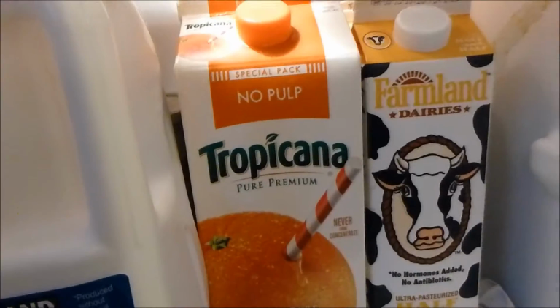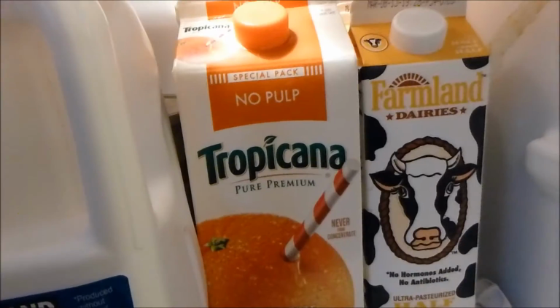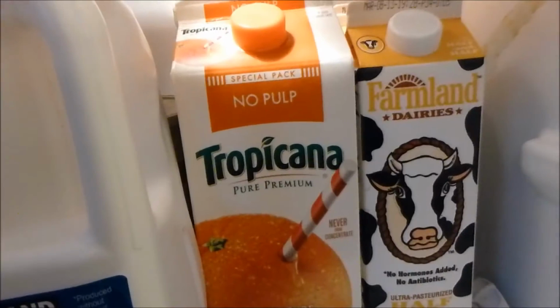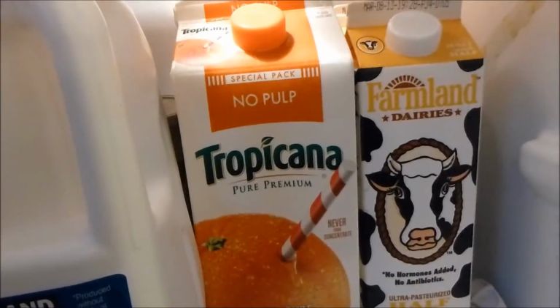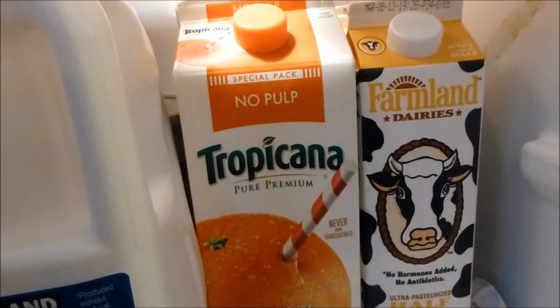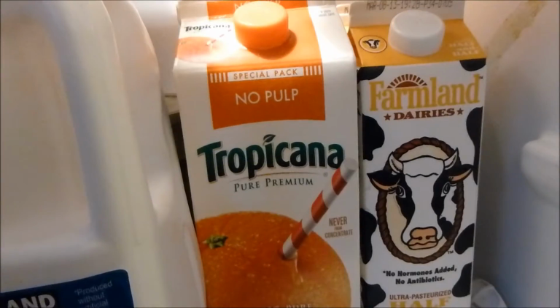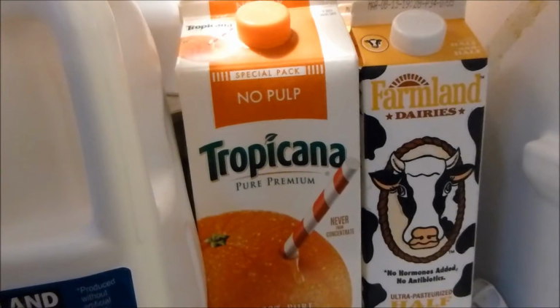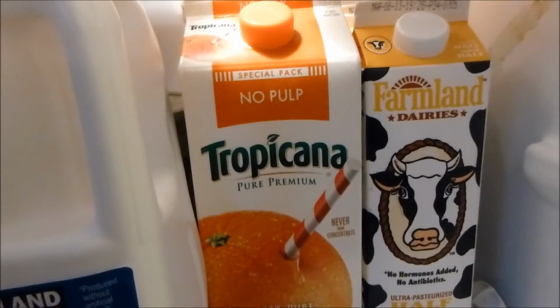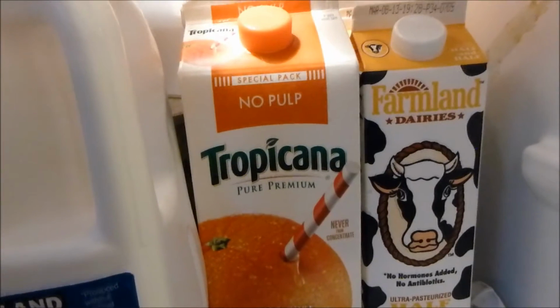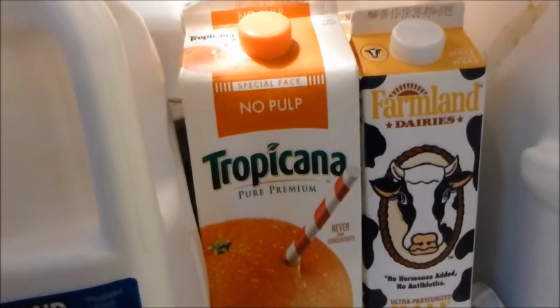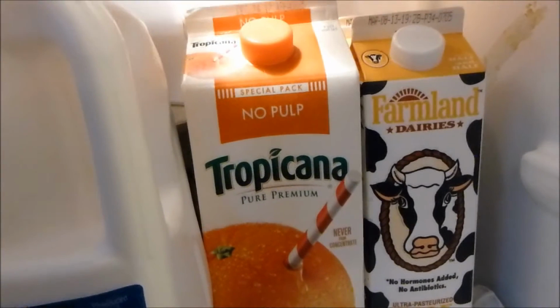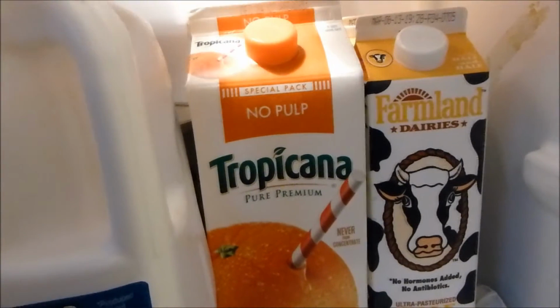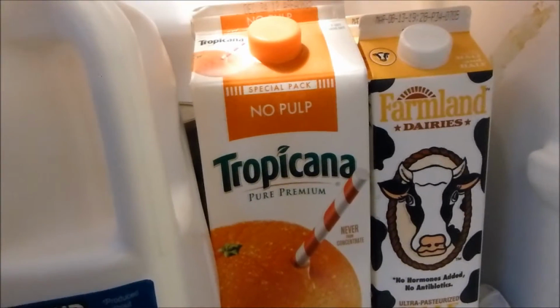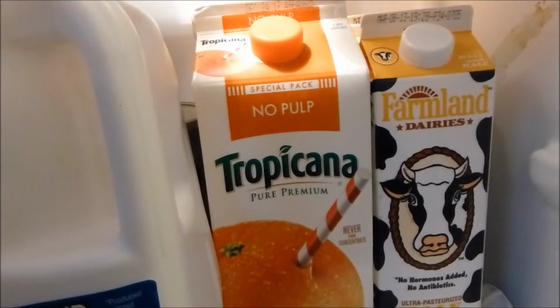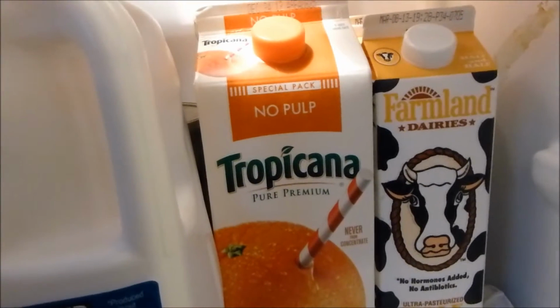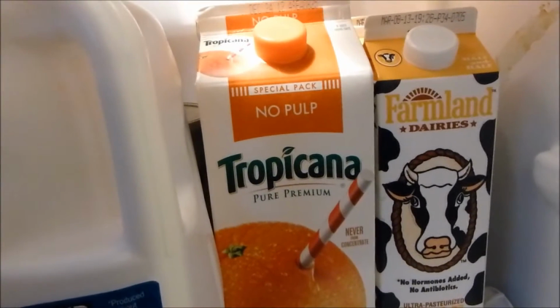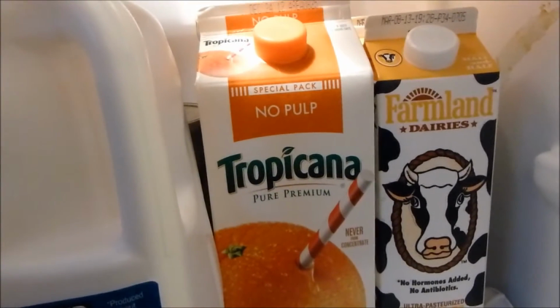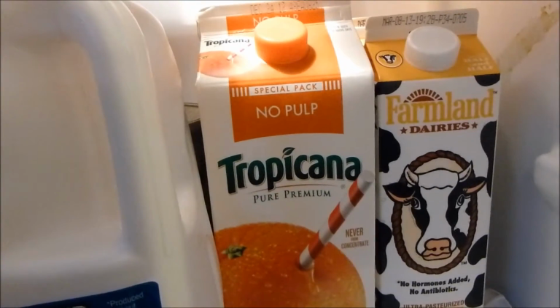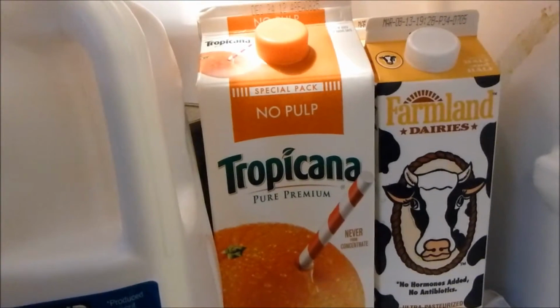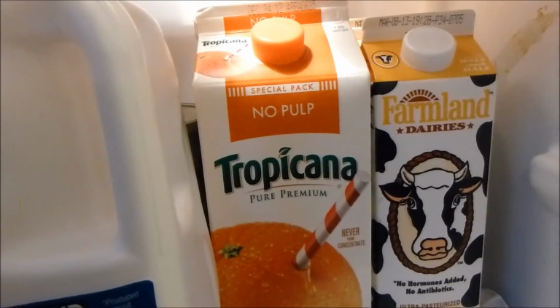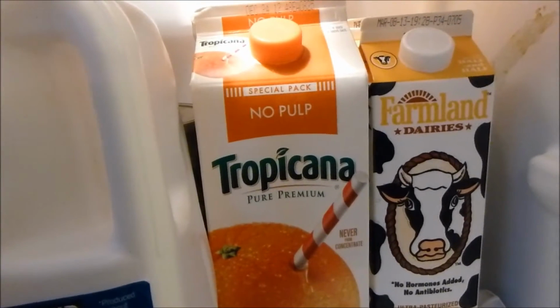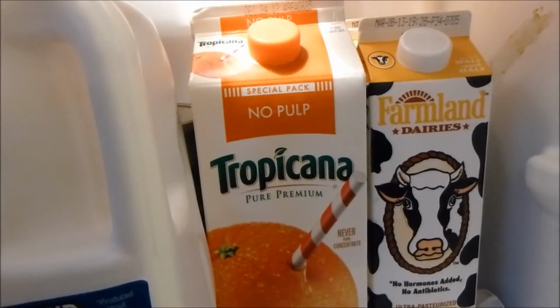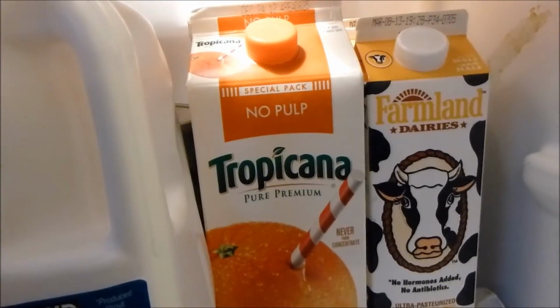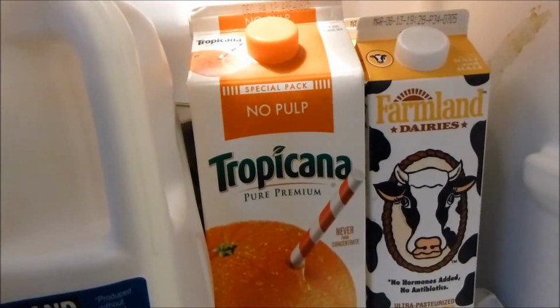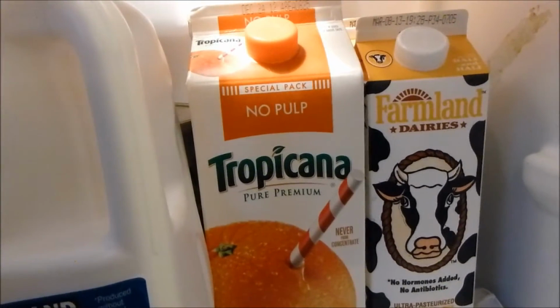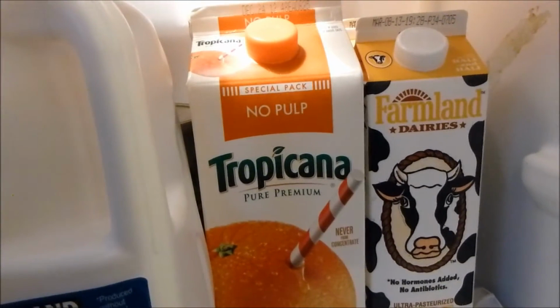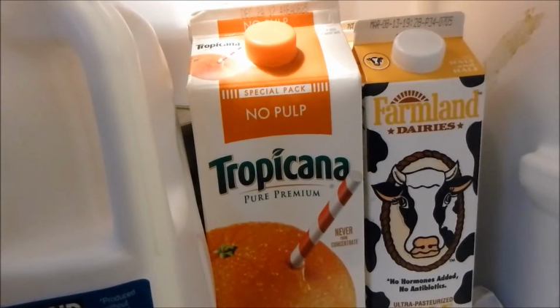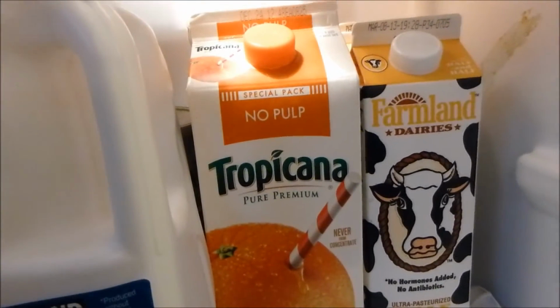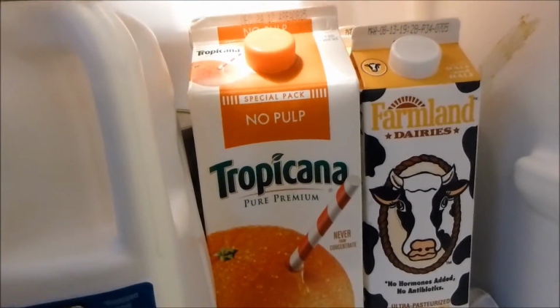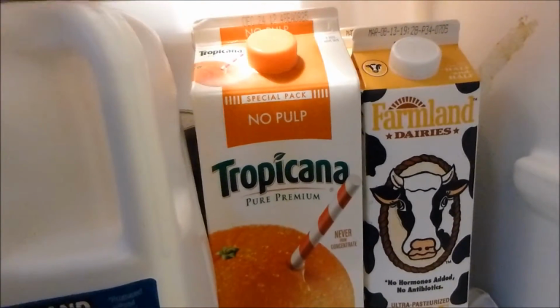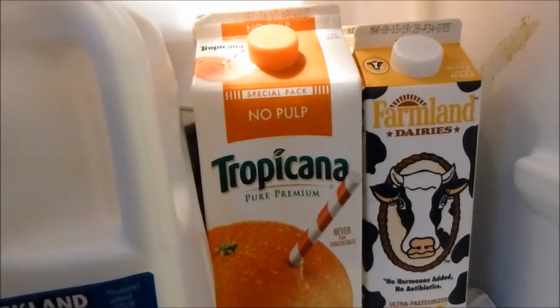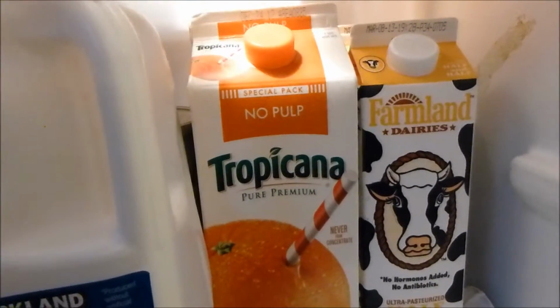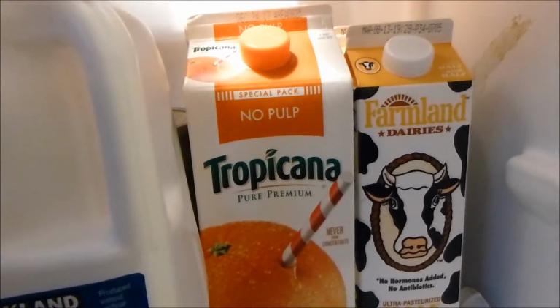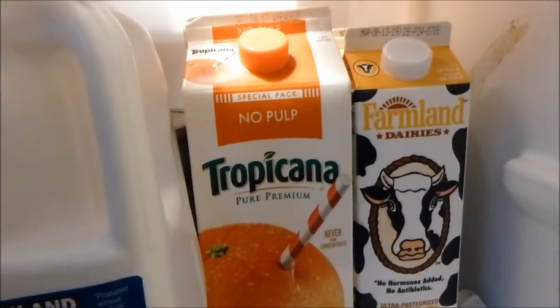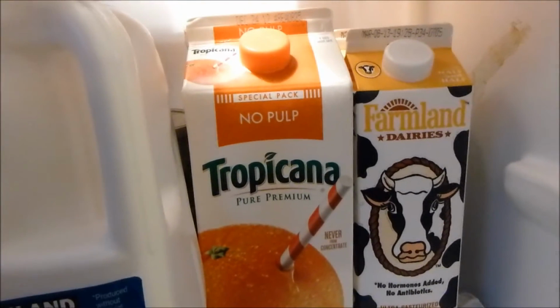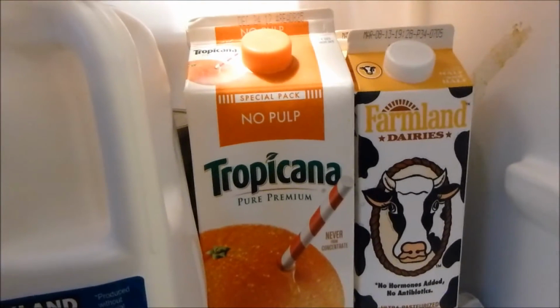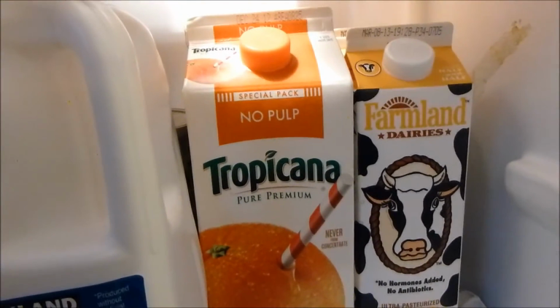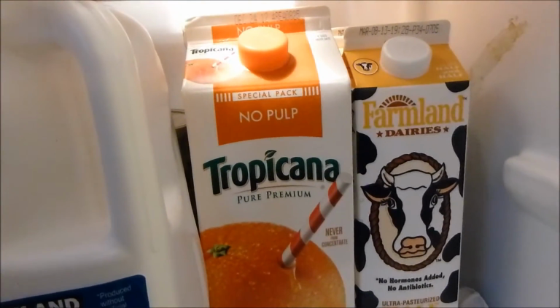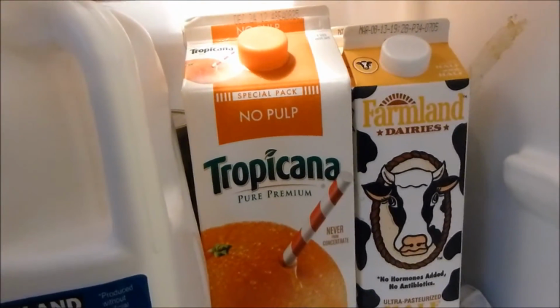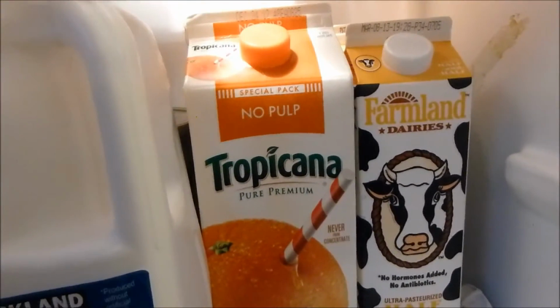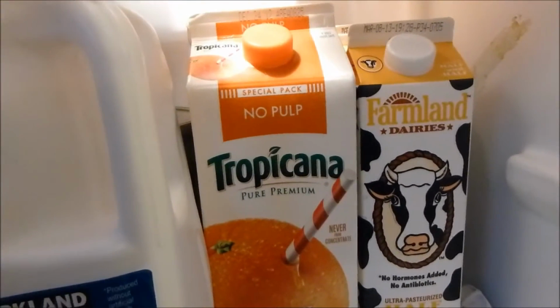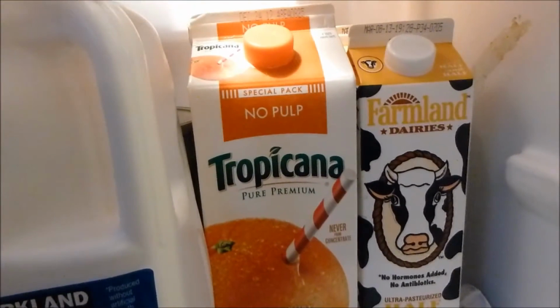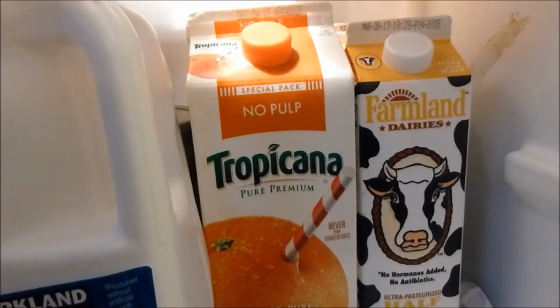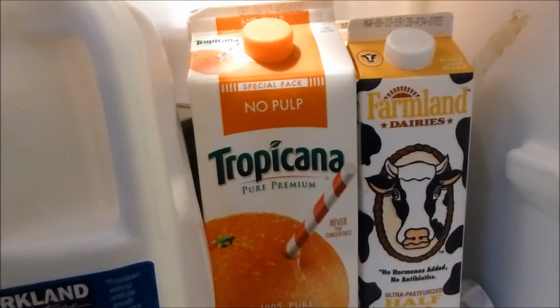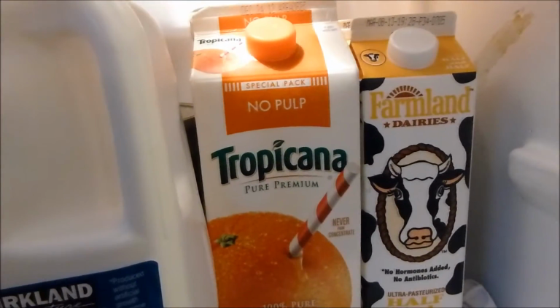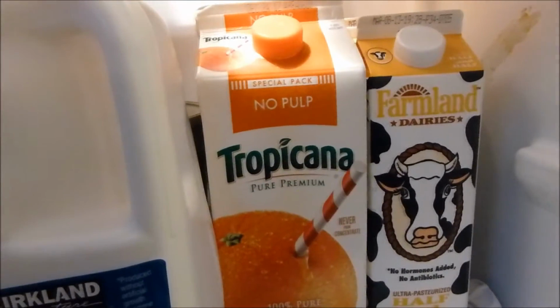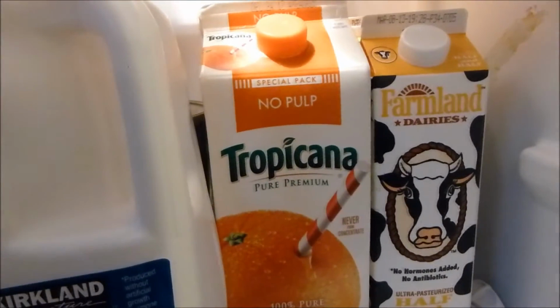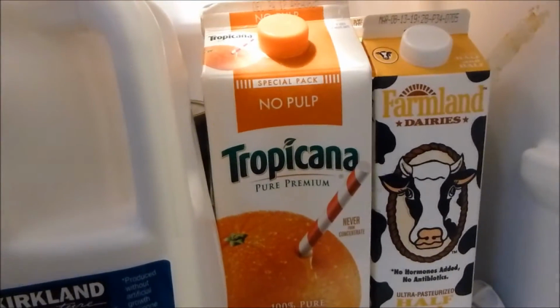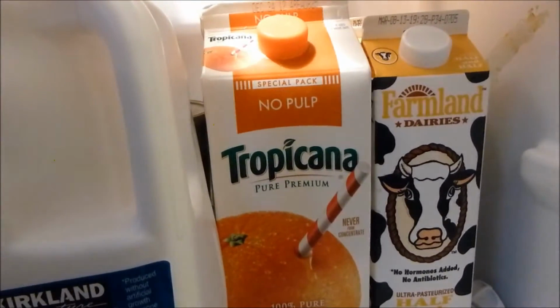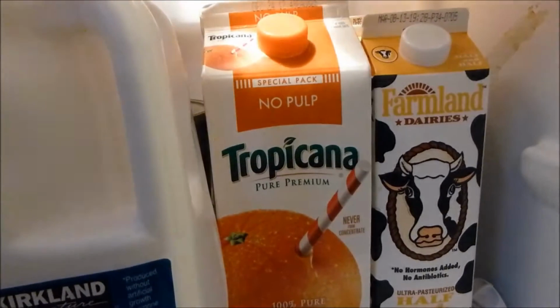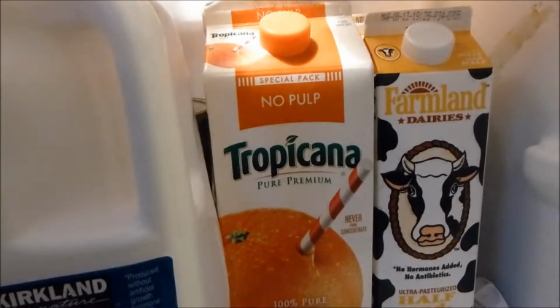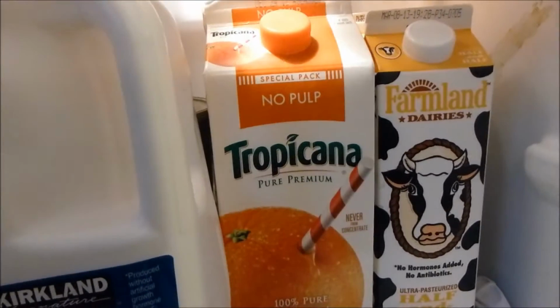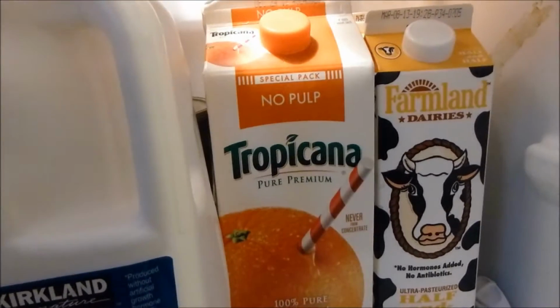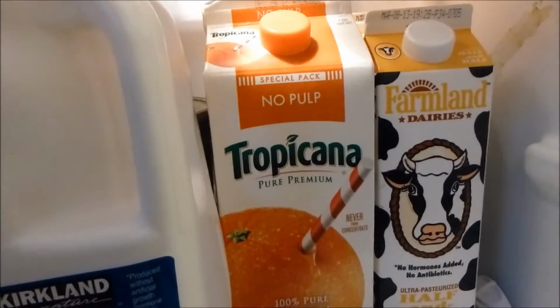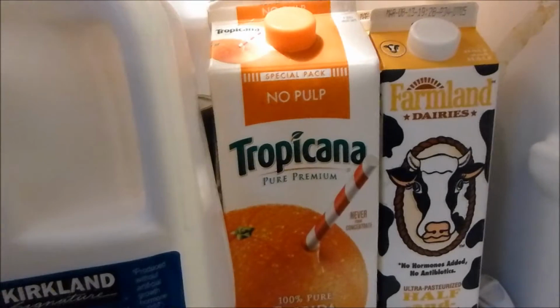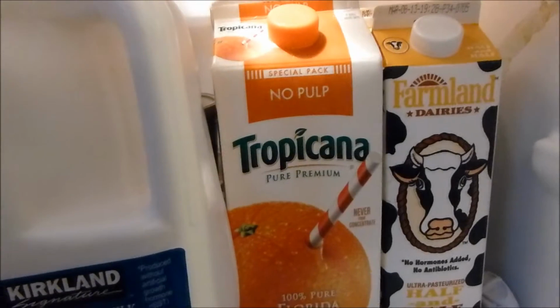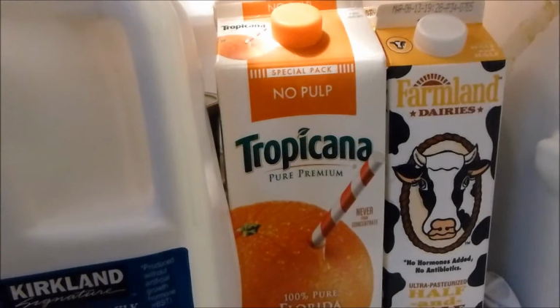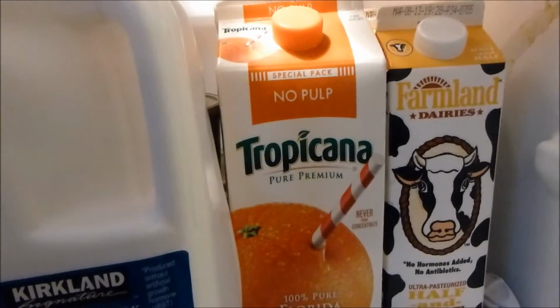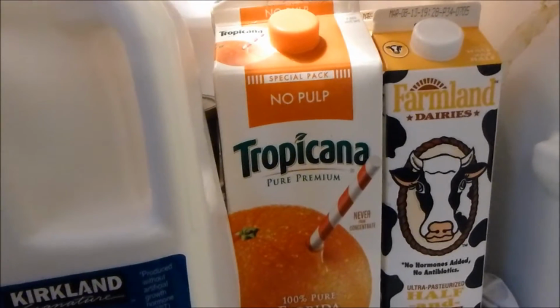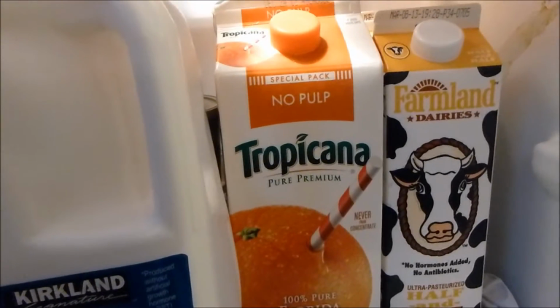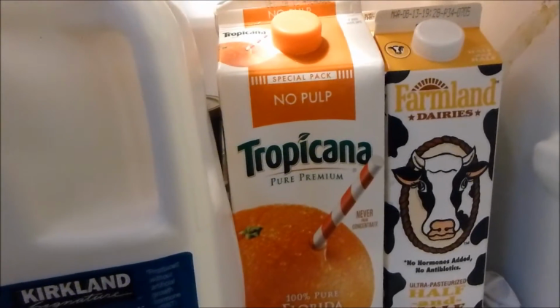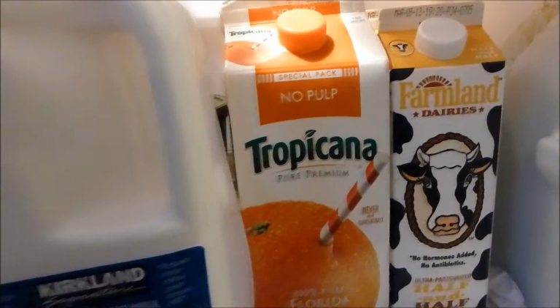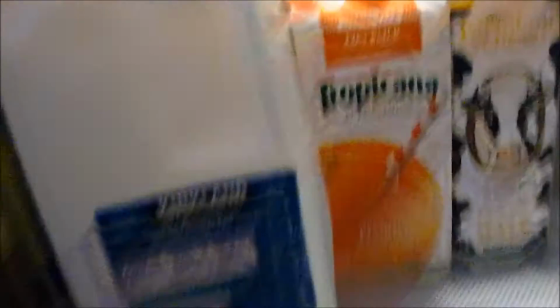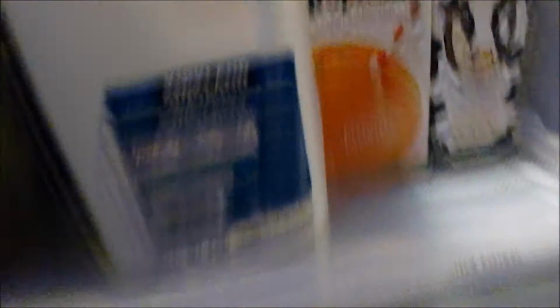Costco's half and half is also a crazy good deal — it's like a dollar something. It's amazing.